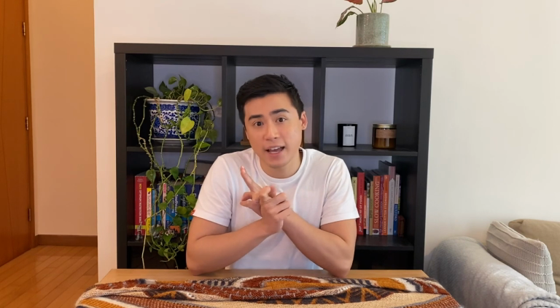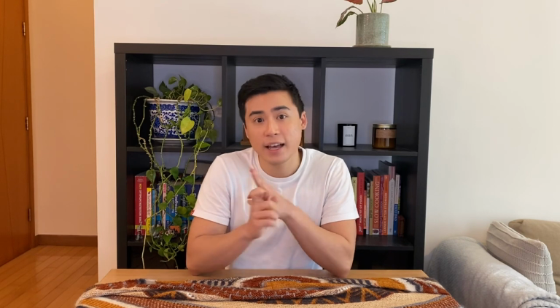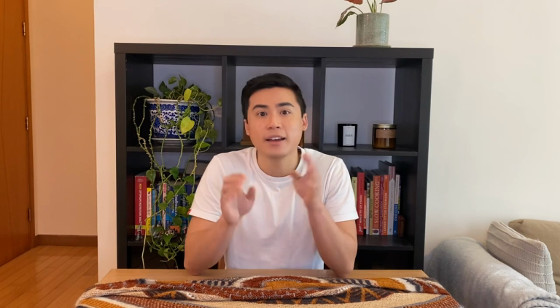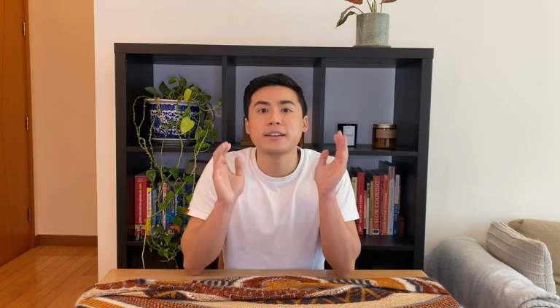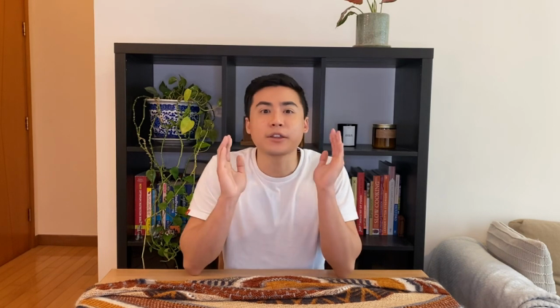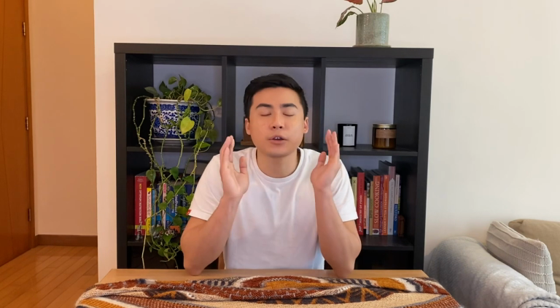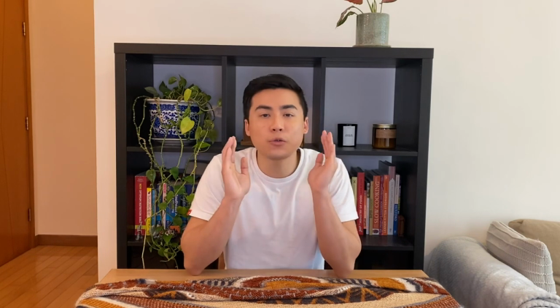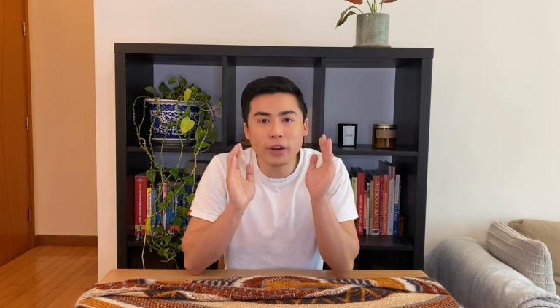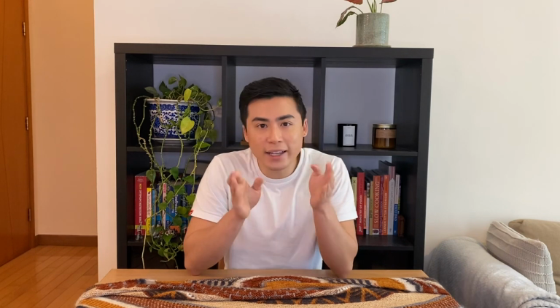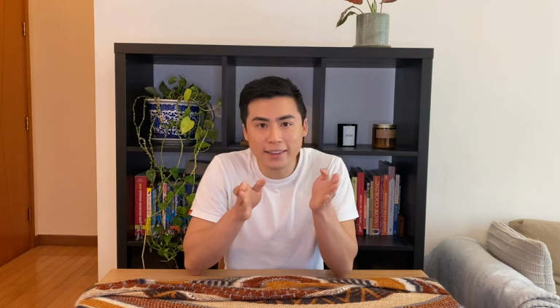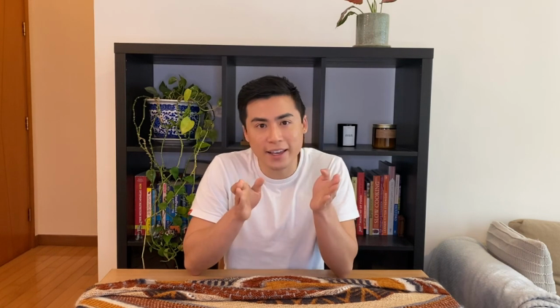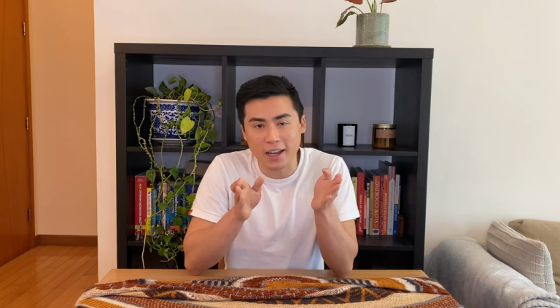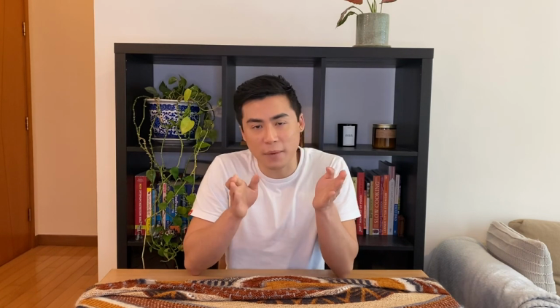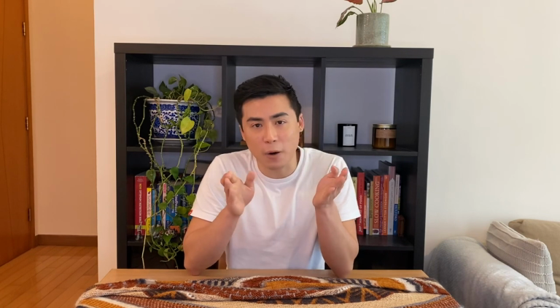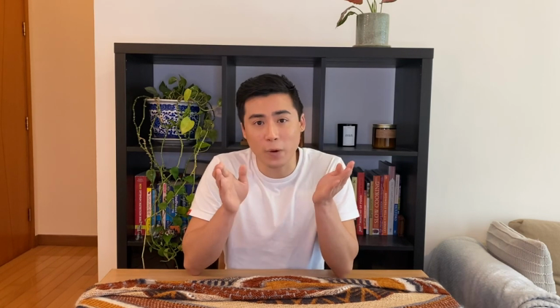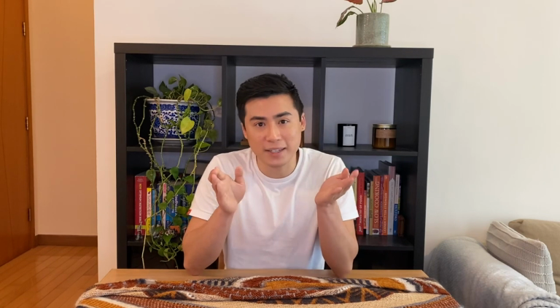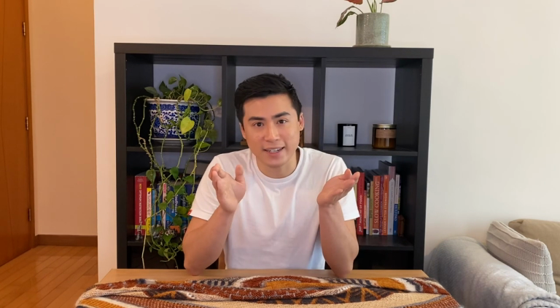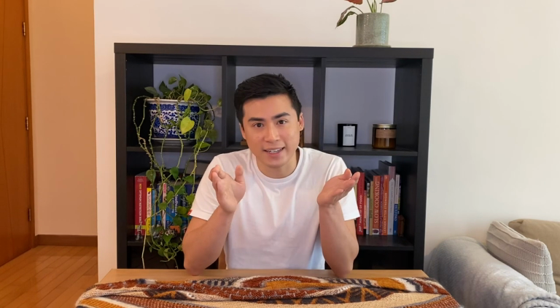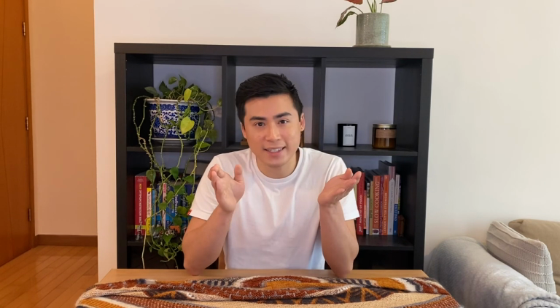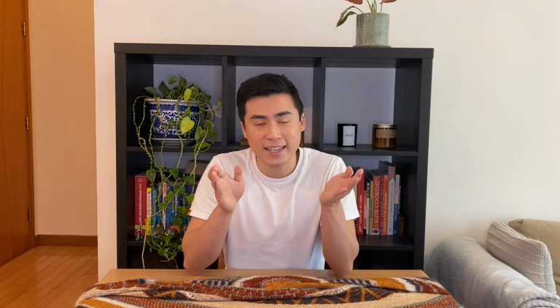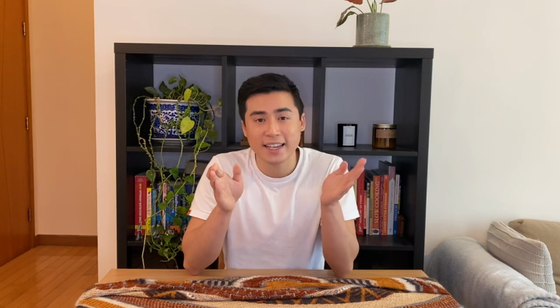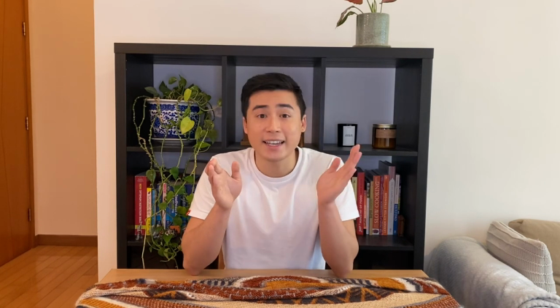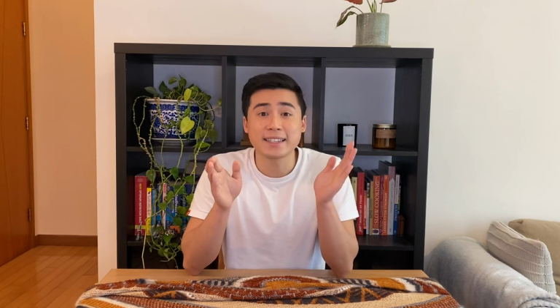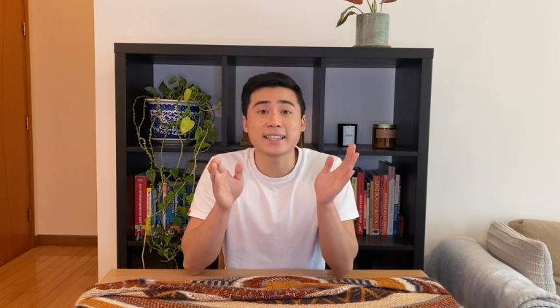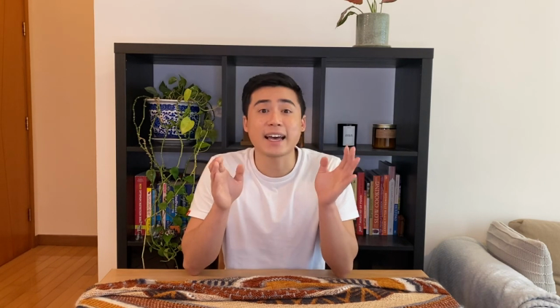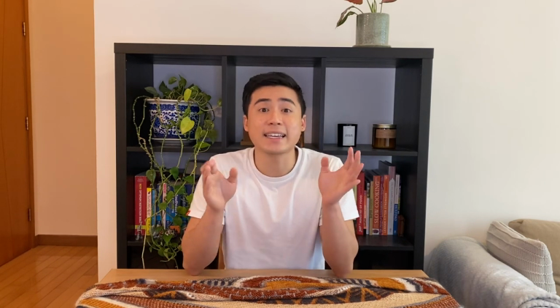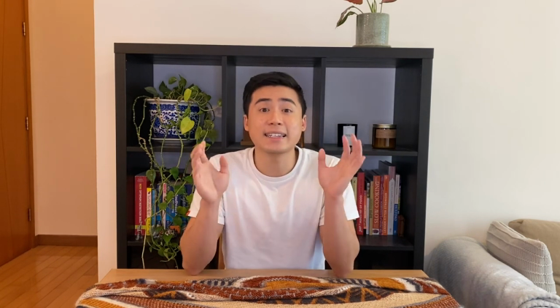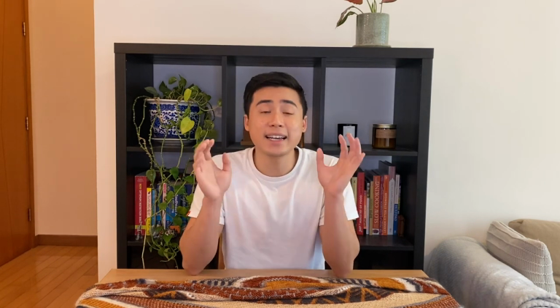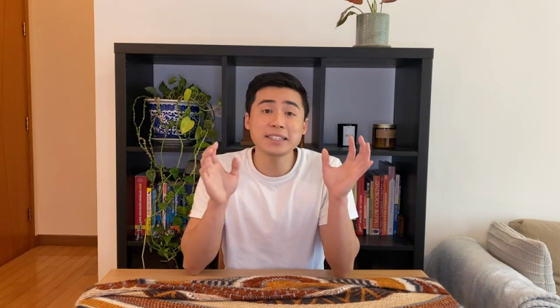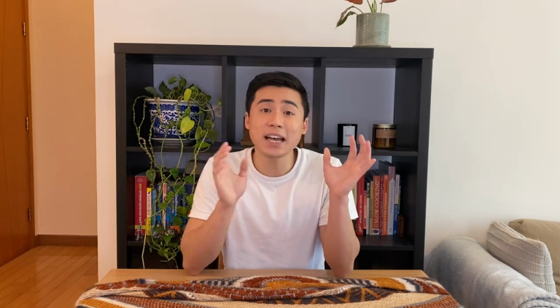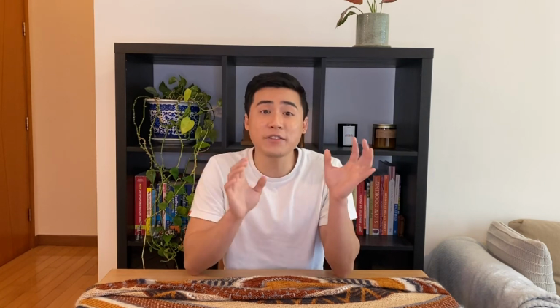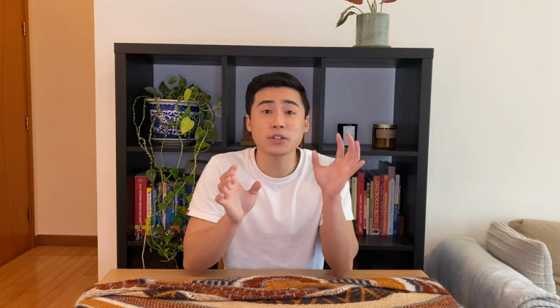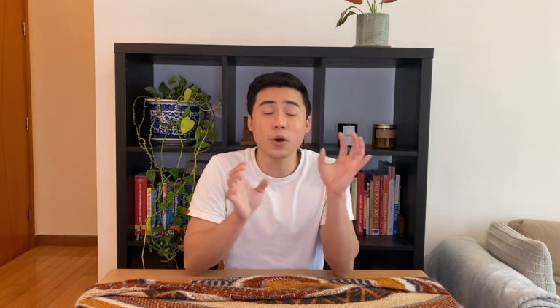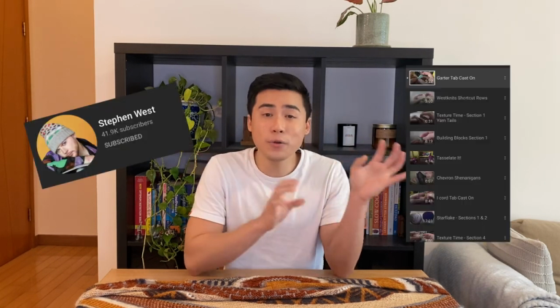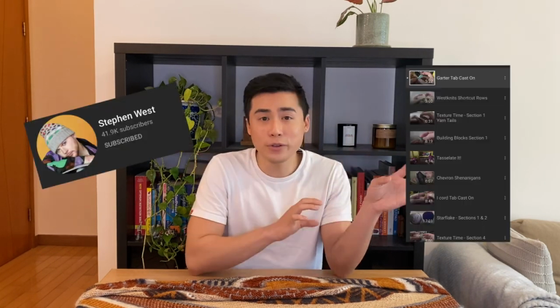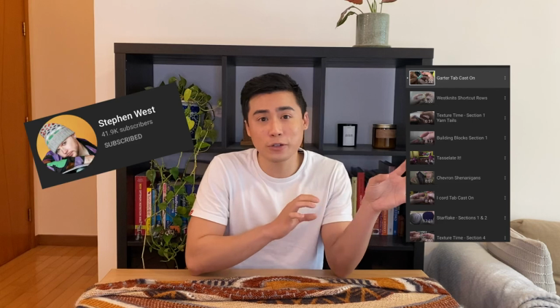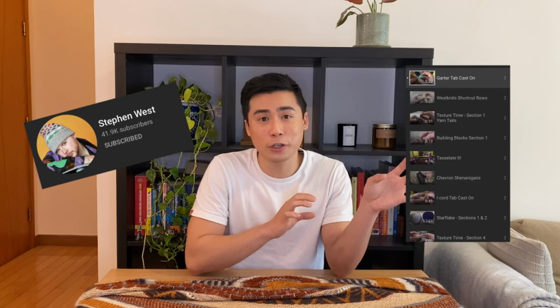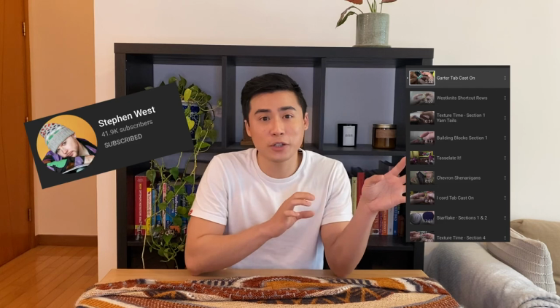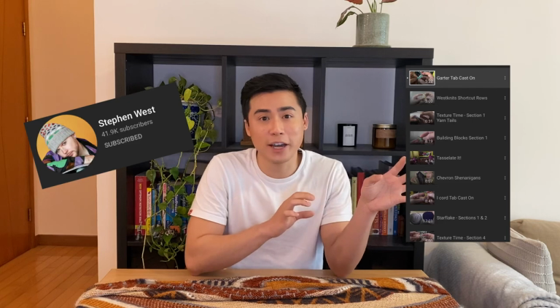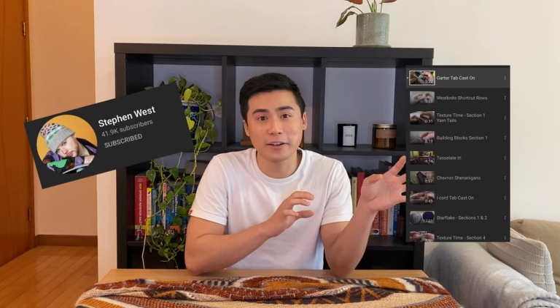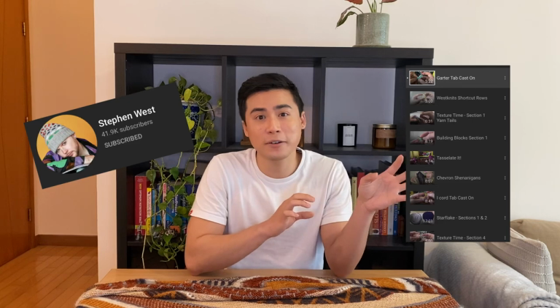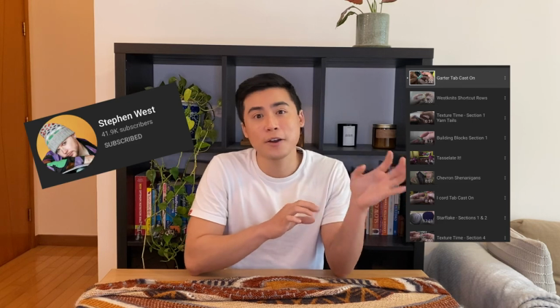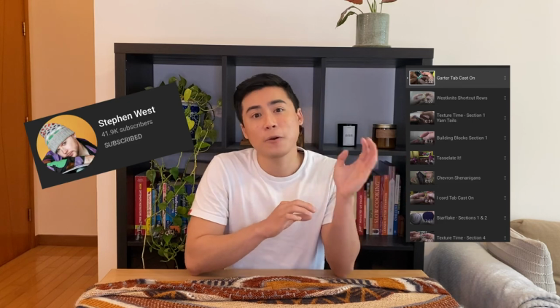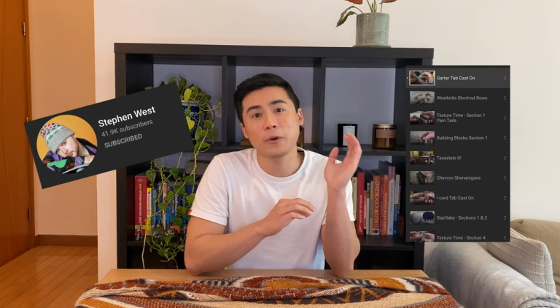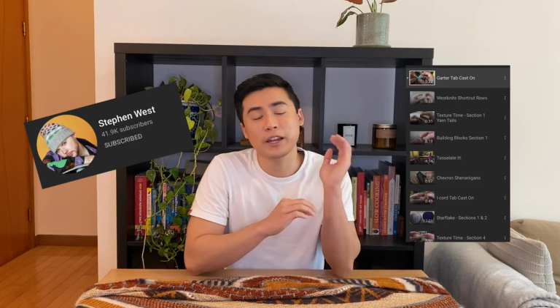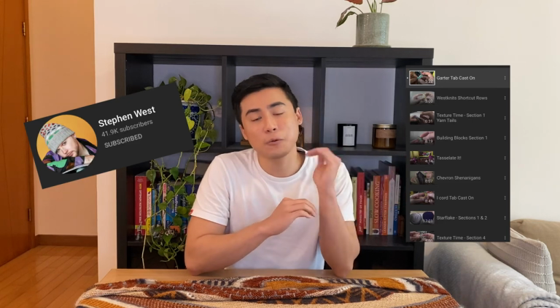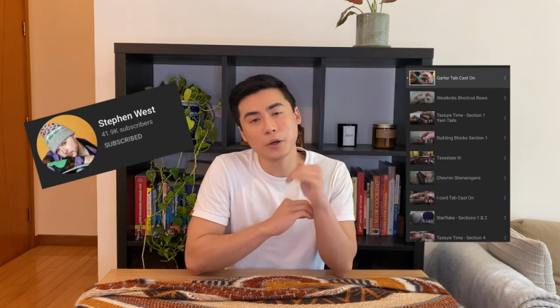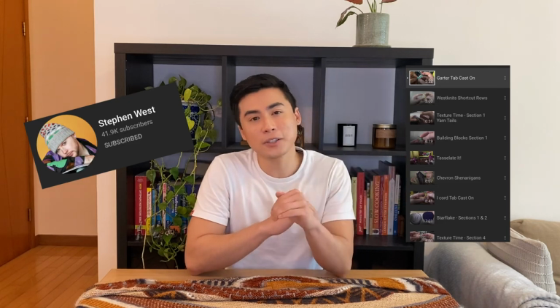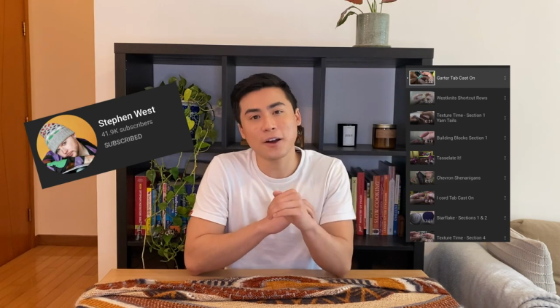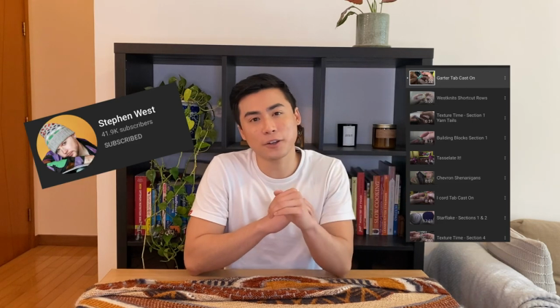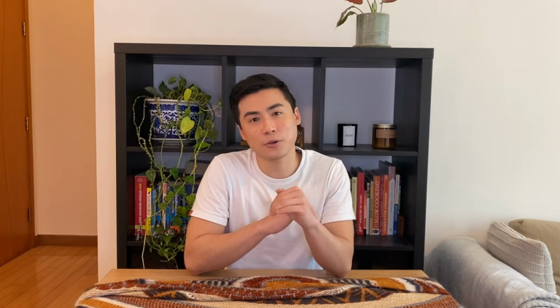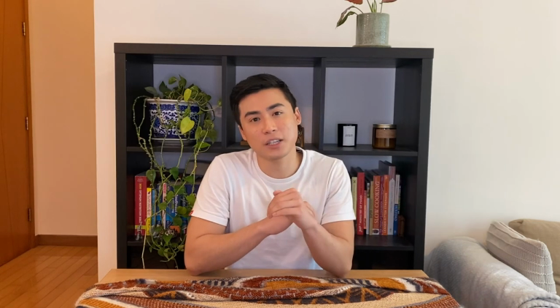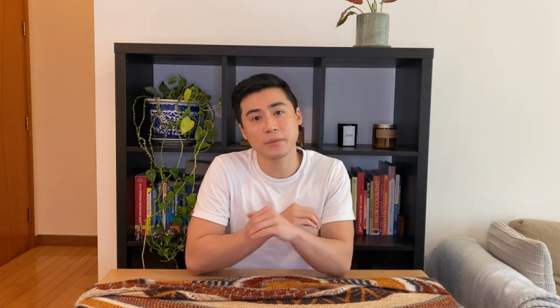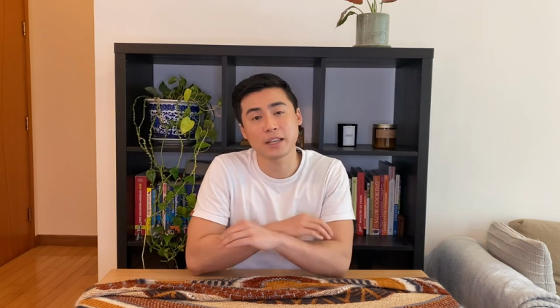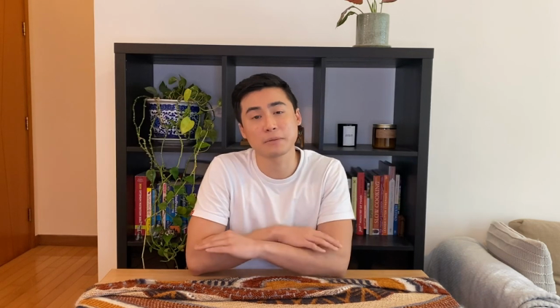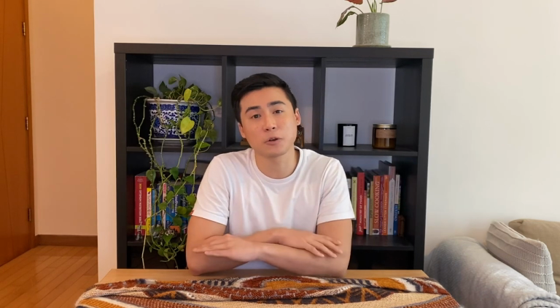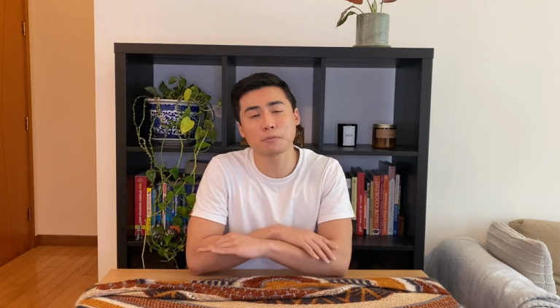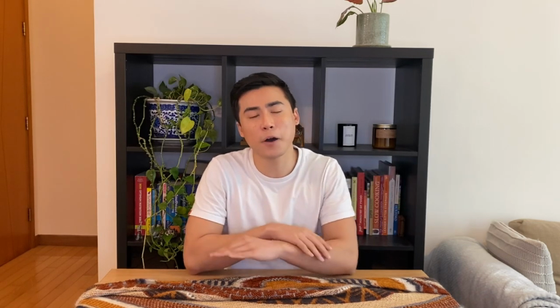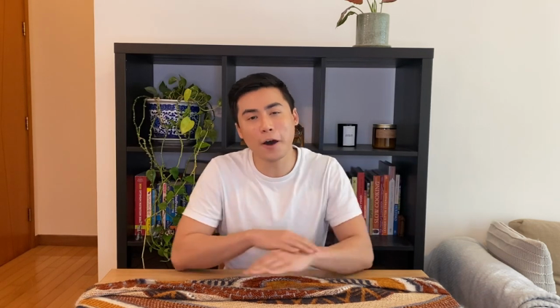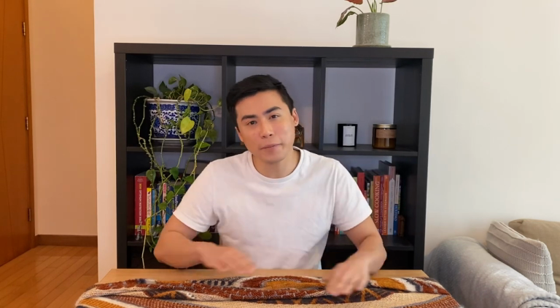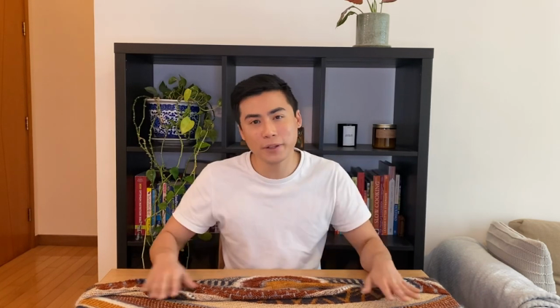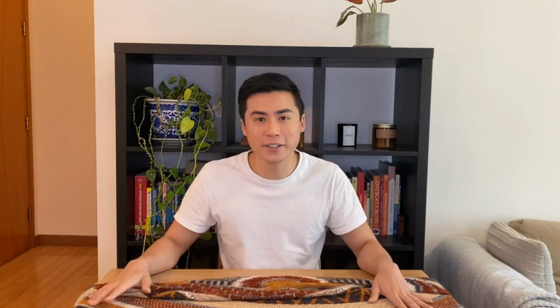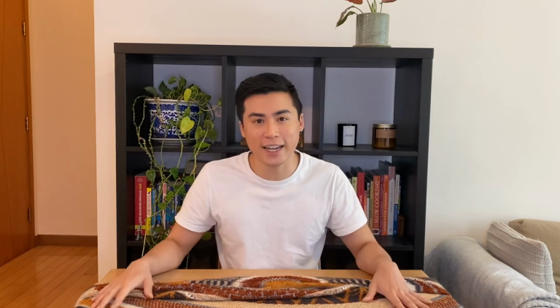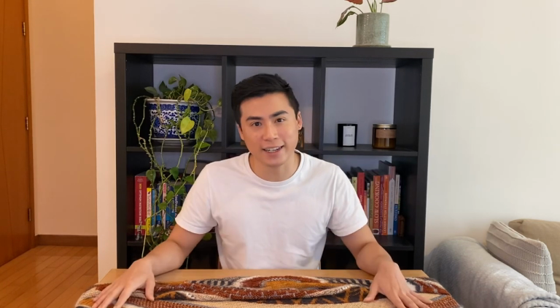The great thing about Wes Knits is that he does have his own YouTube channel where he will talk through some of his most popular techniques.